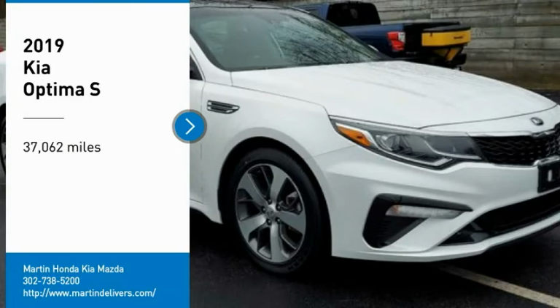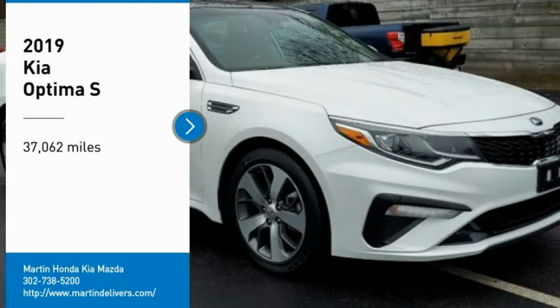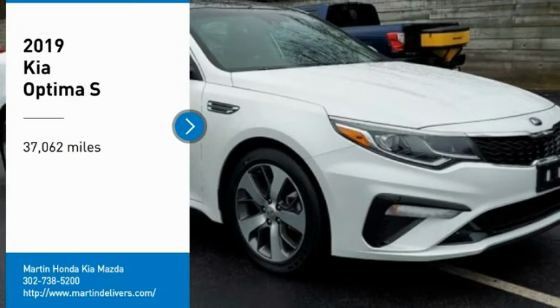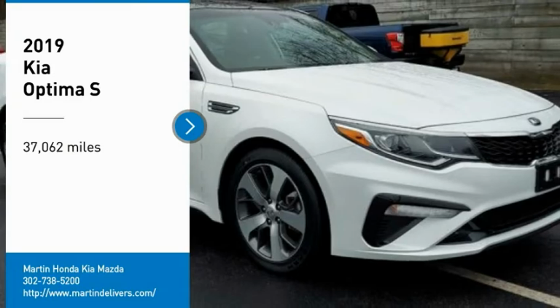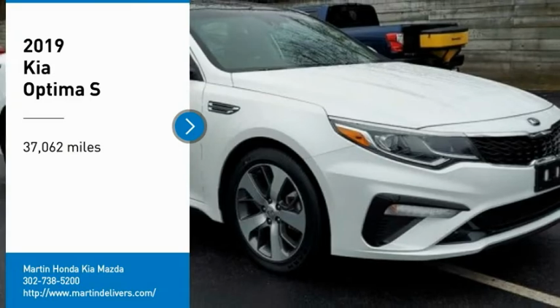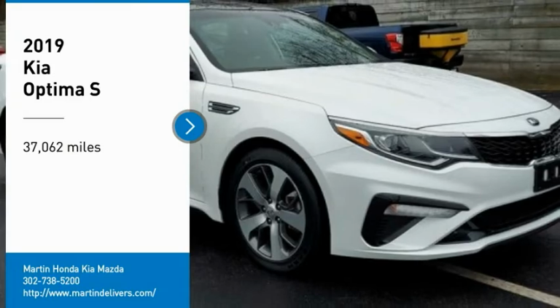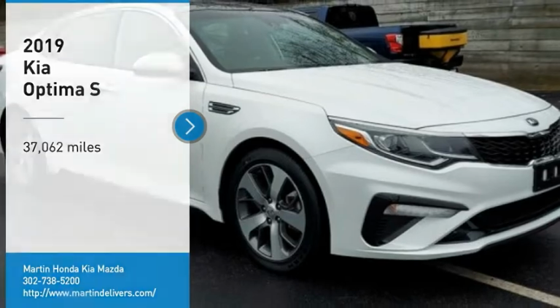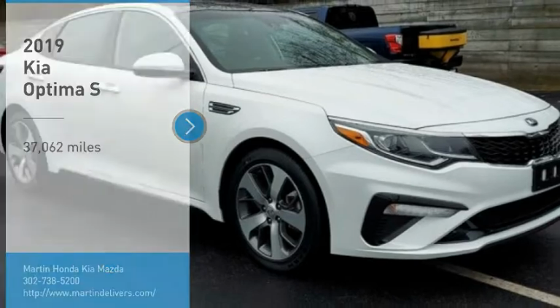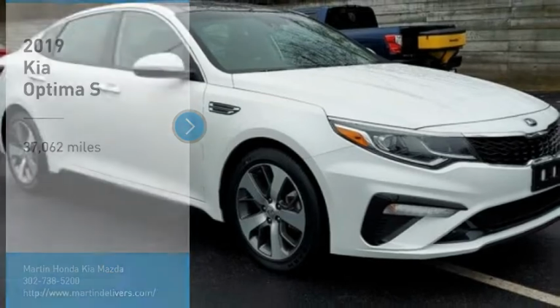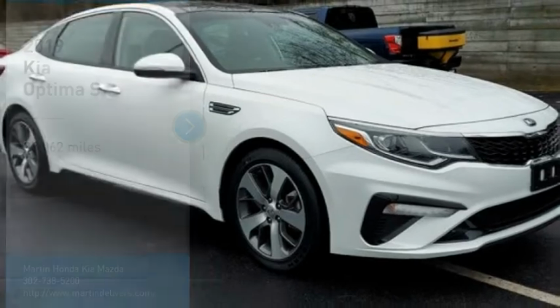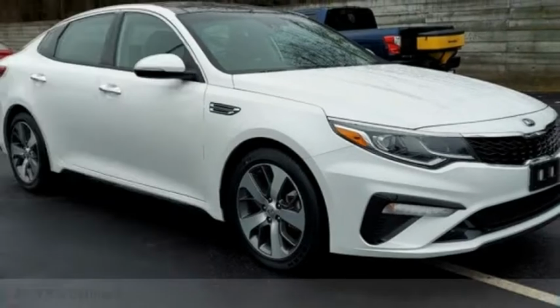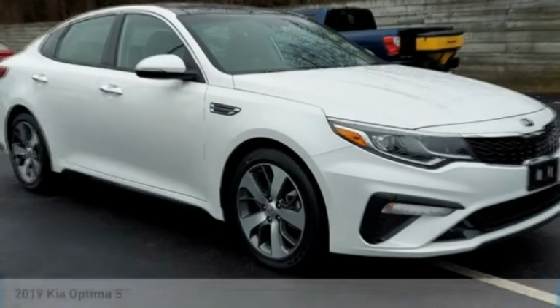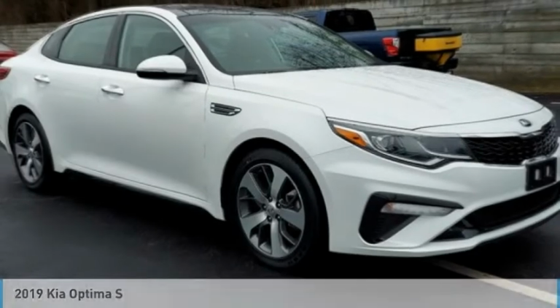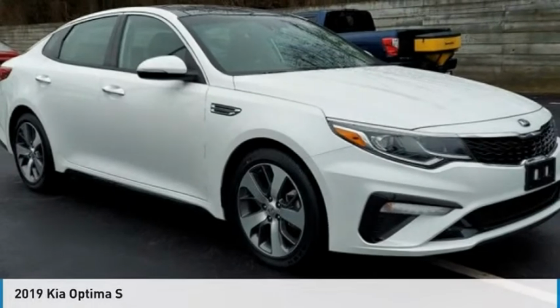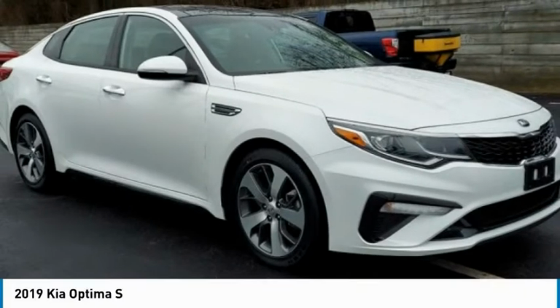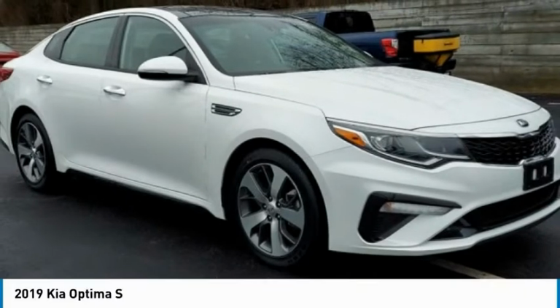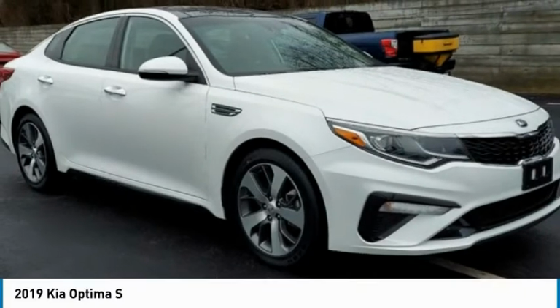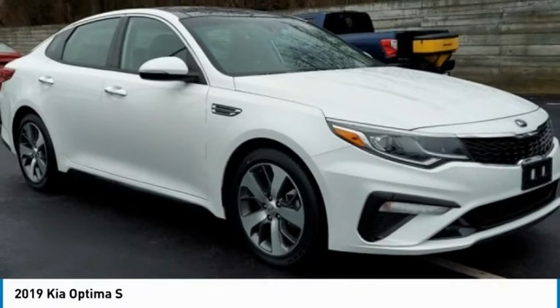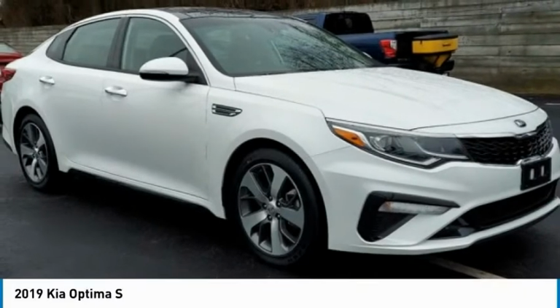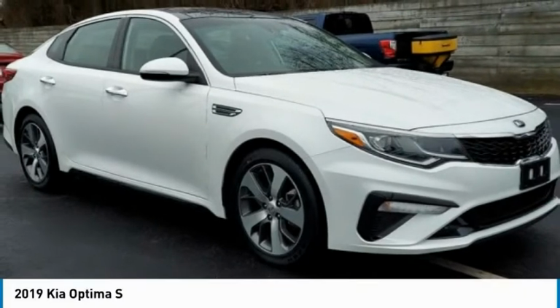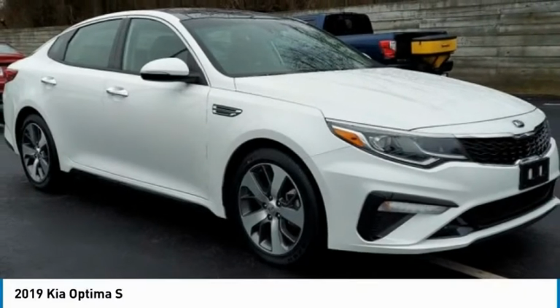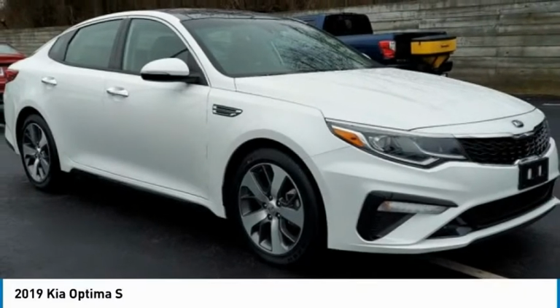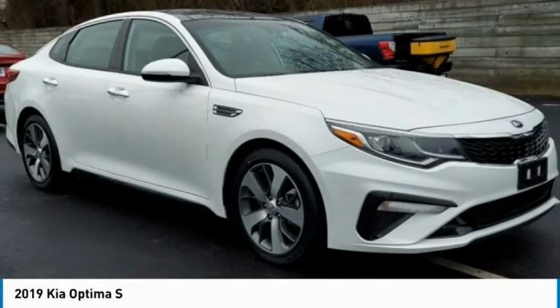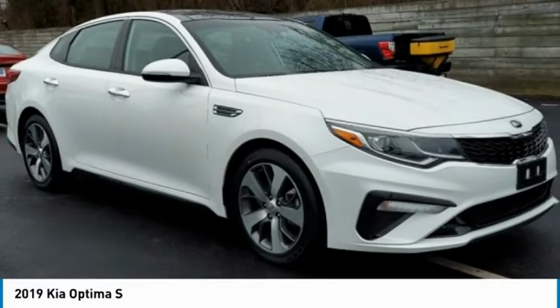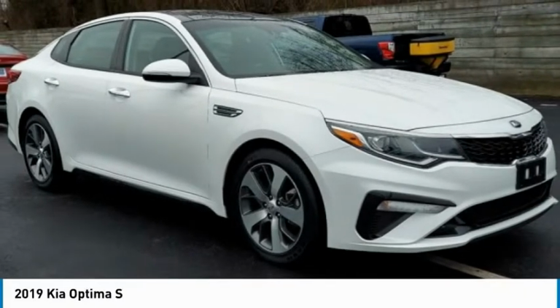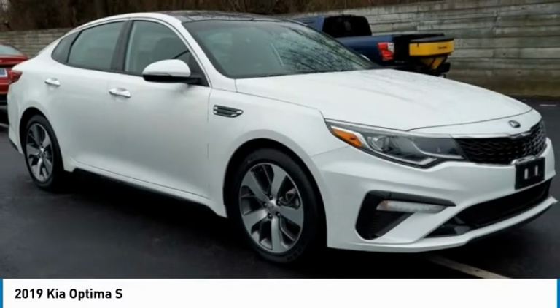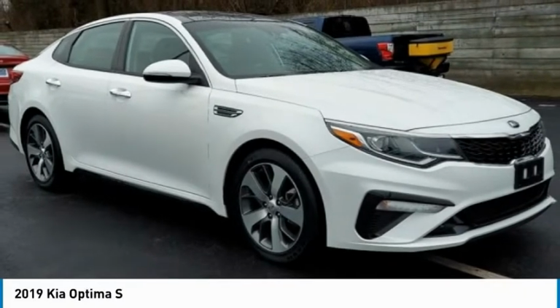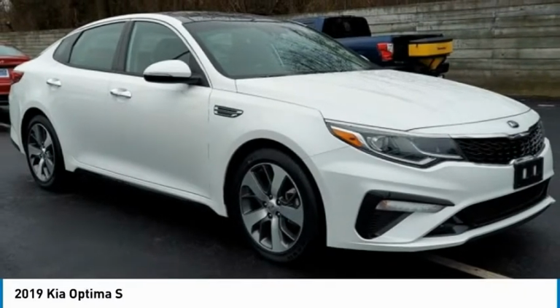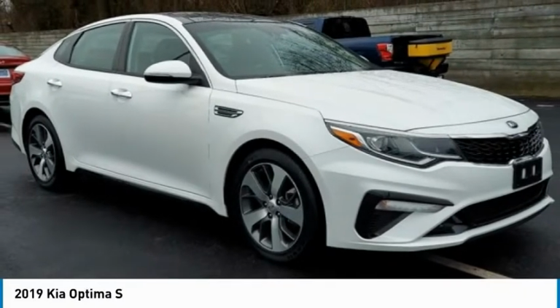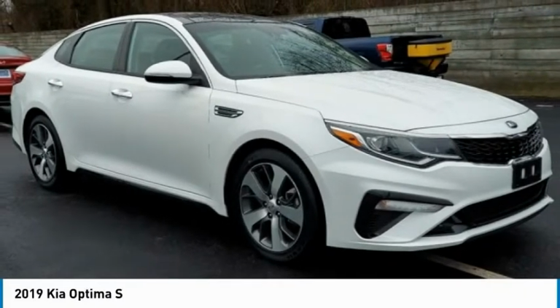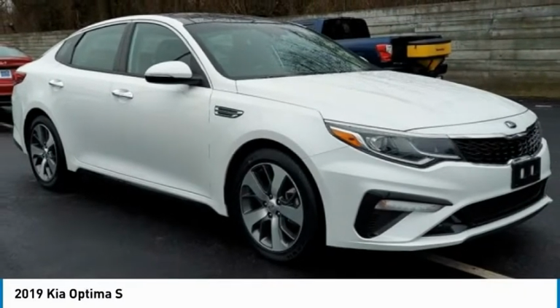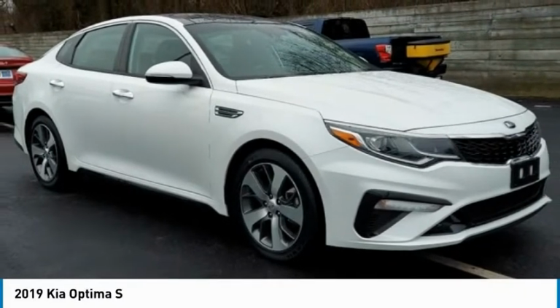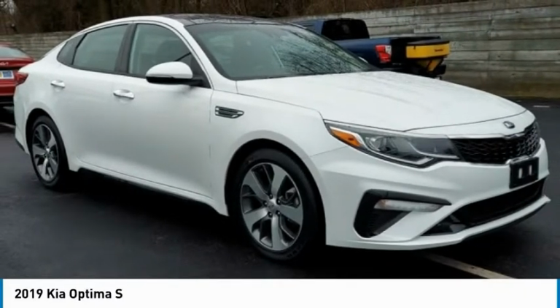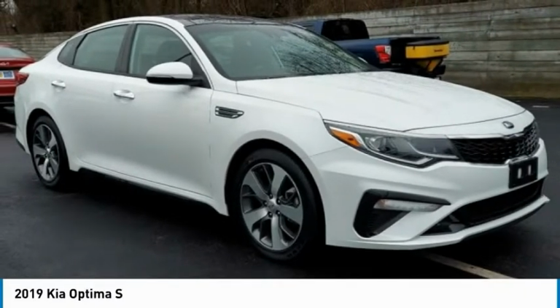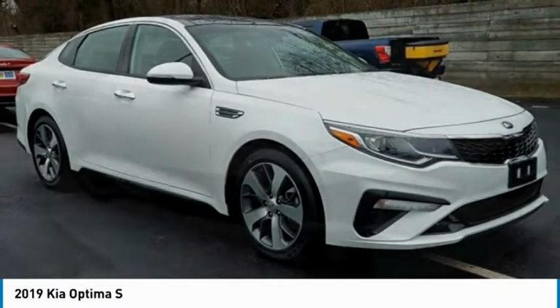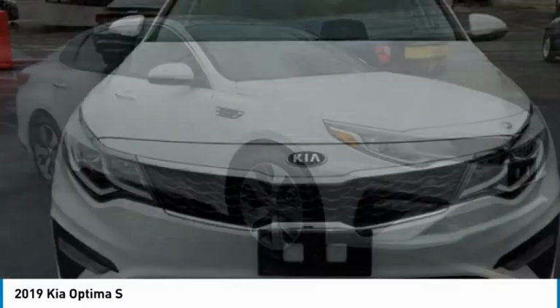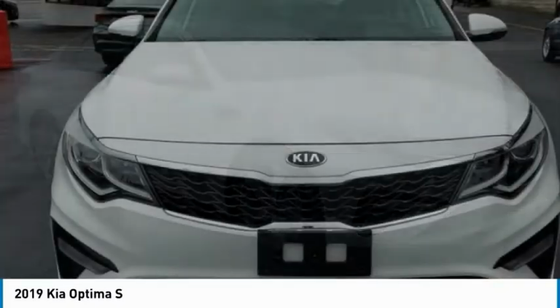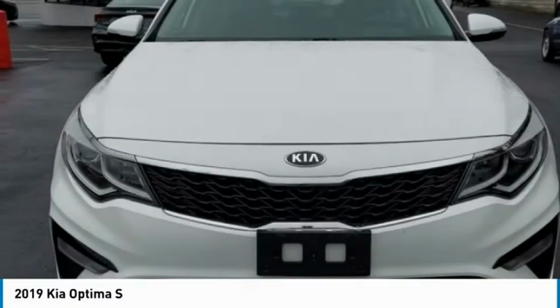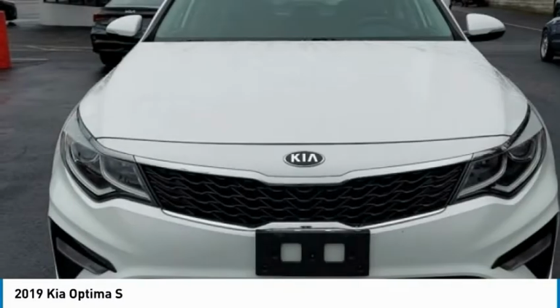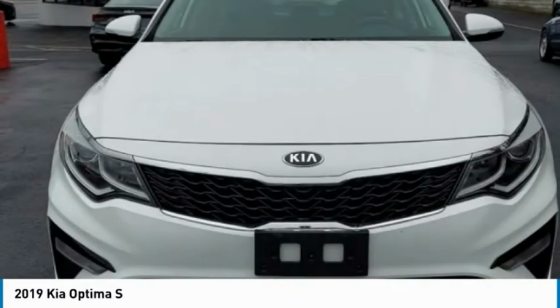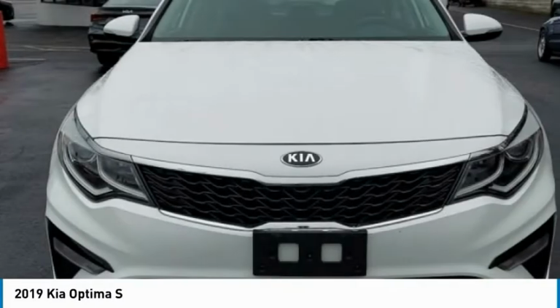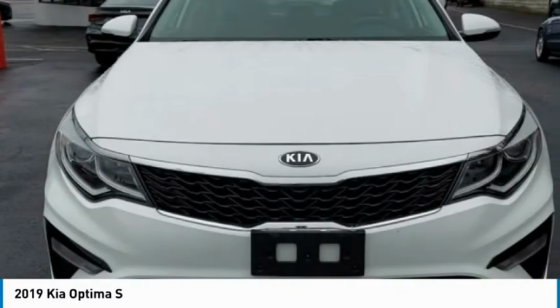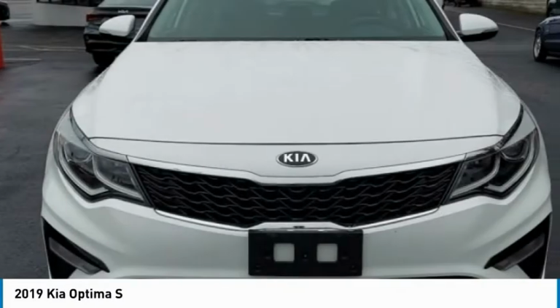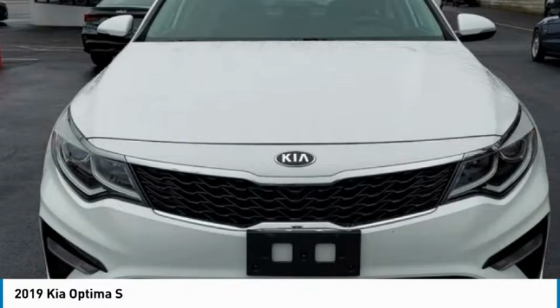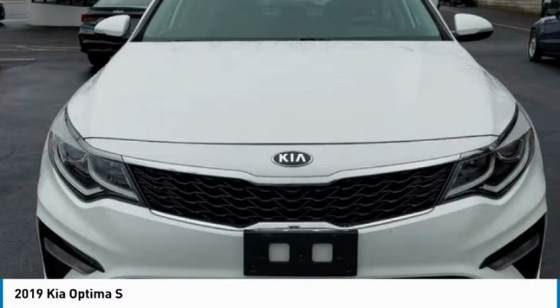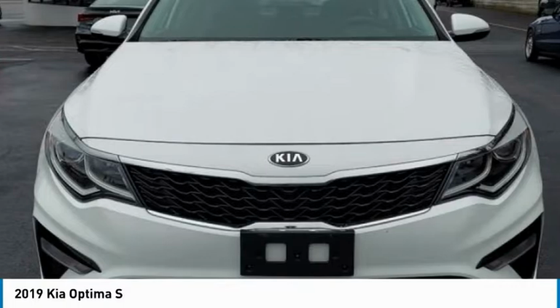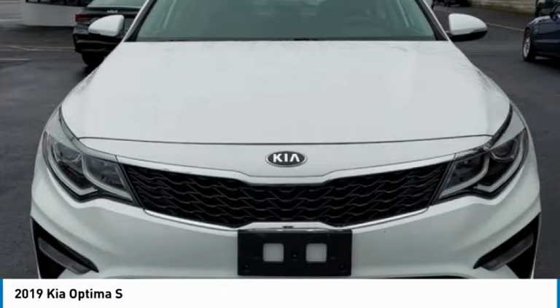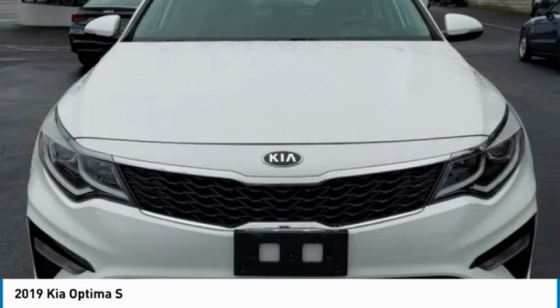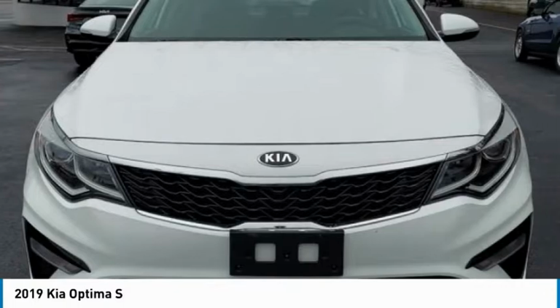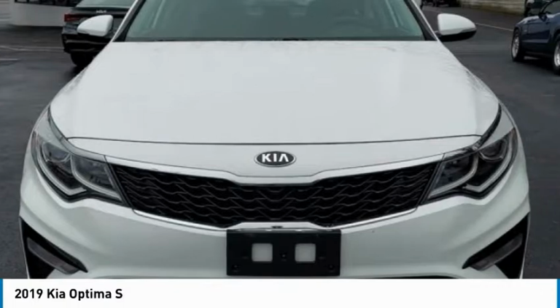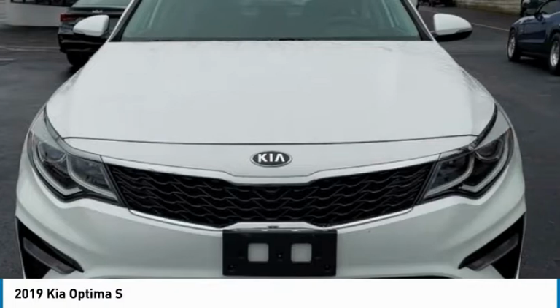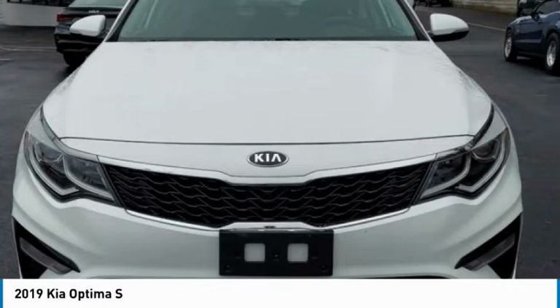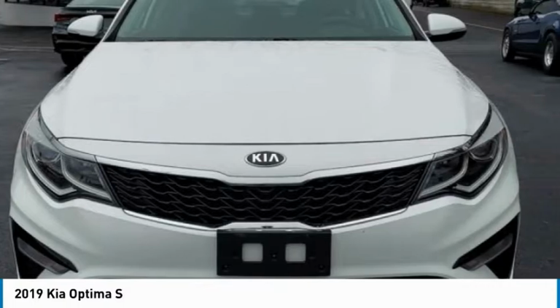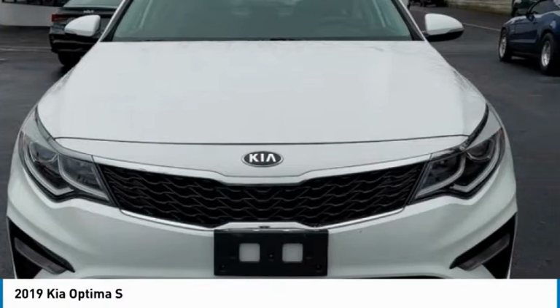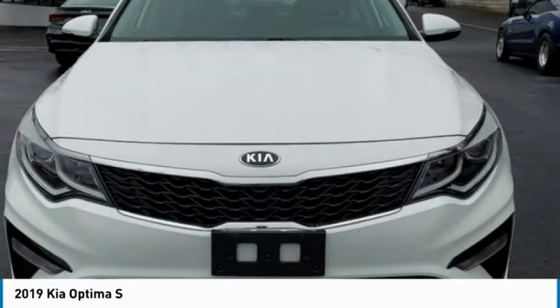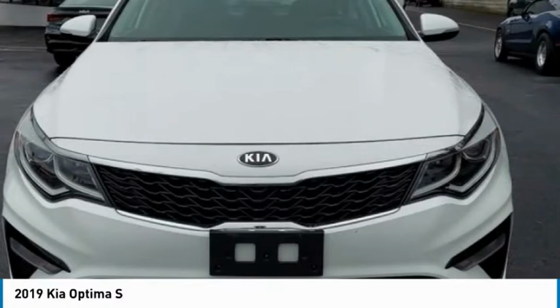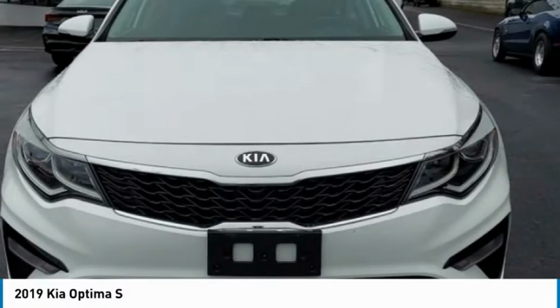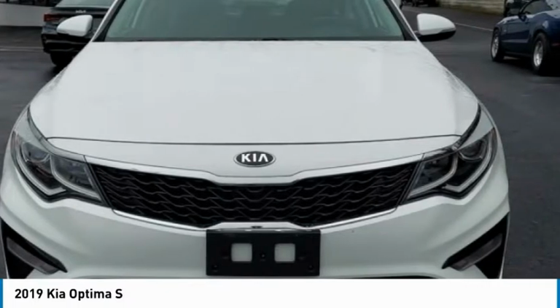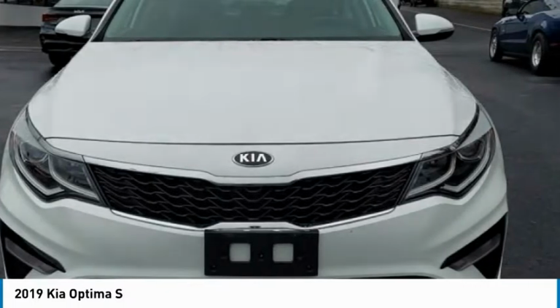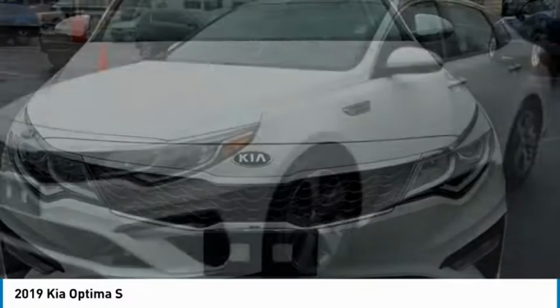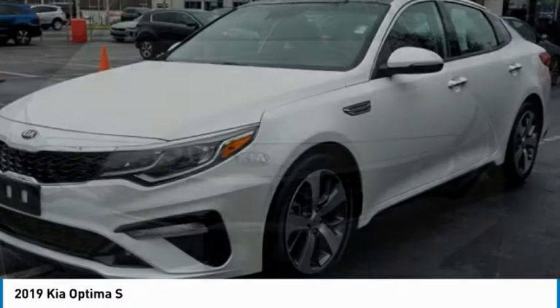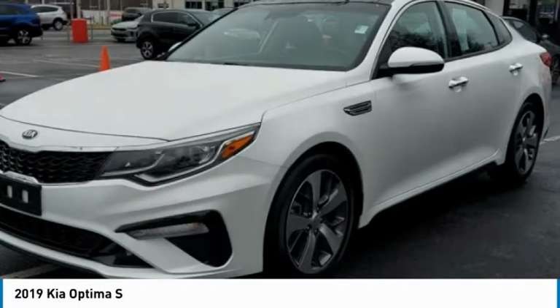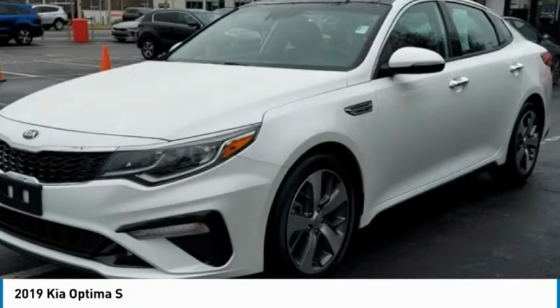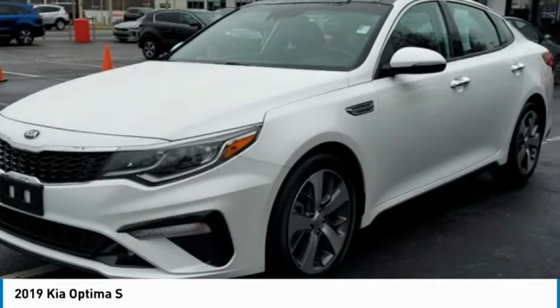Love the 2019 Optima. The all-new Kia Optima offers a new level of style and performance features from Kia.